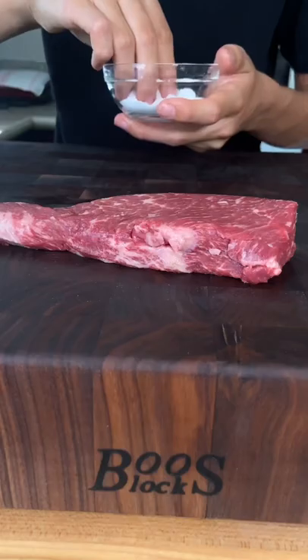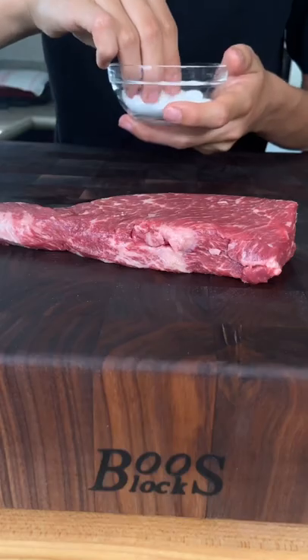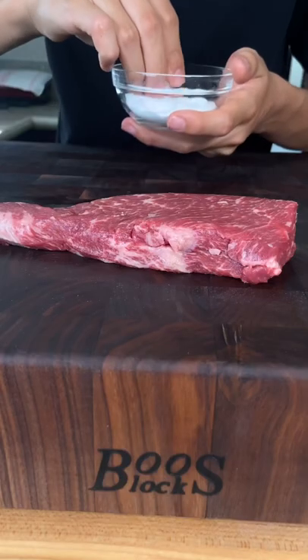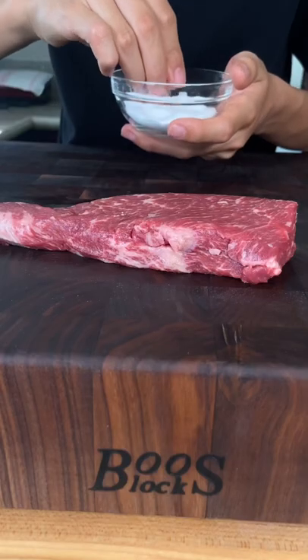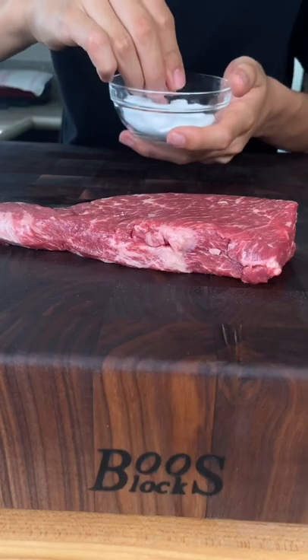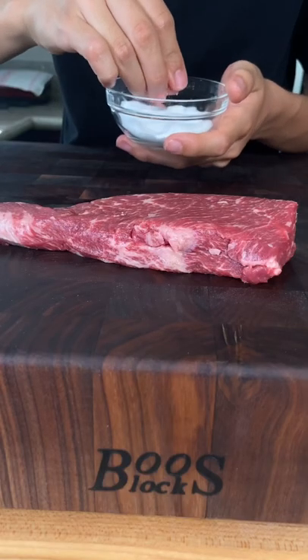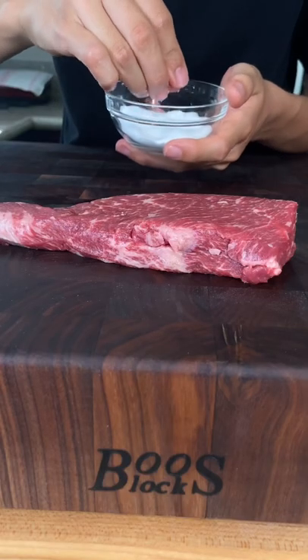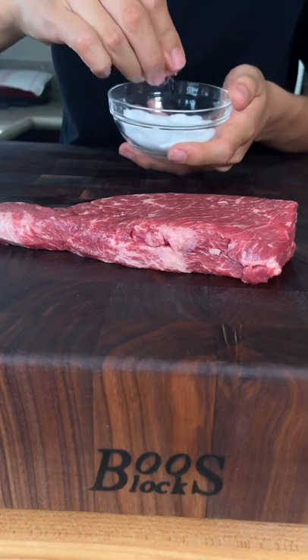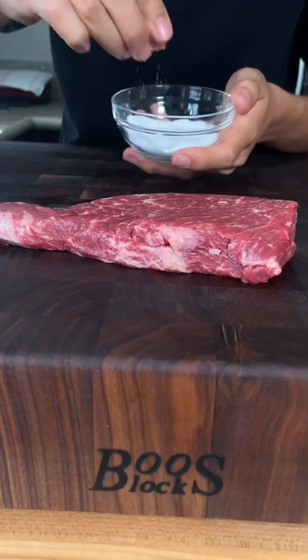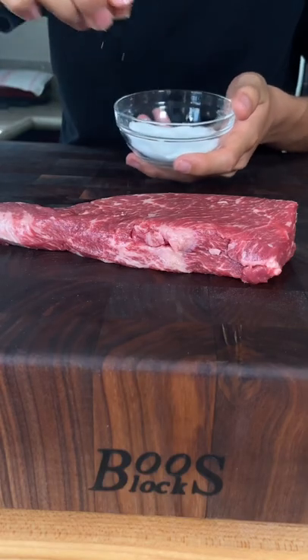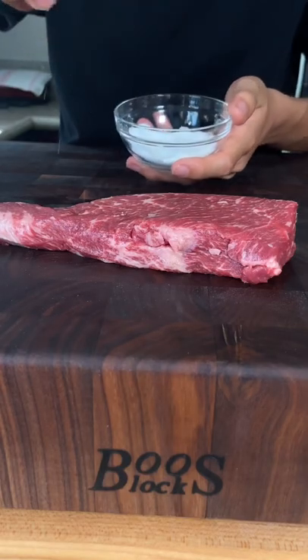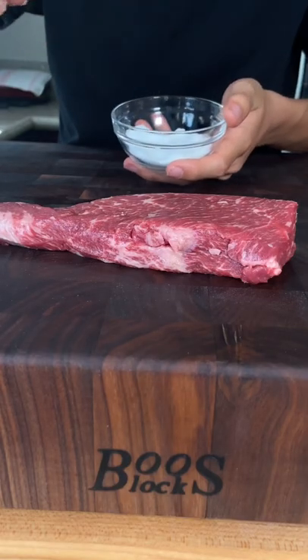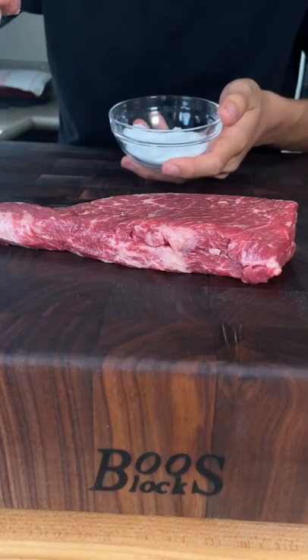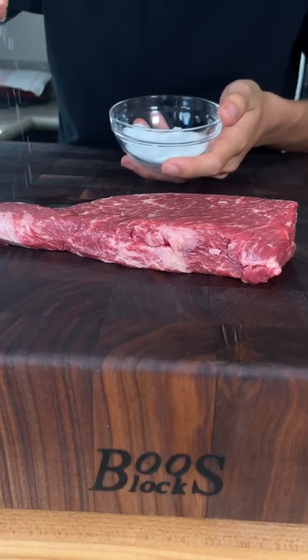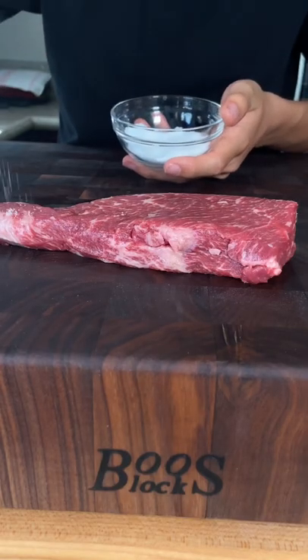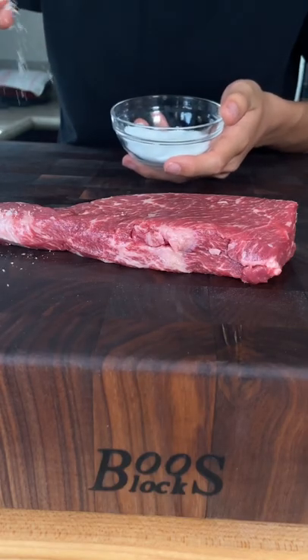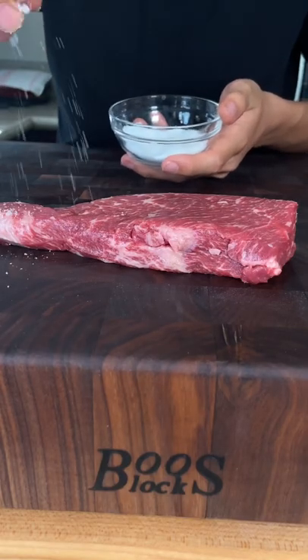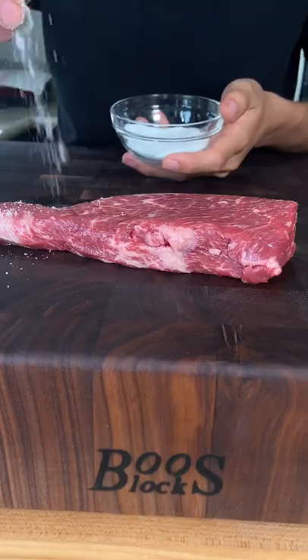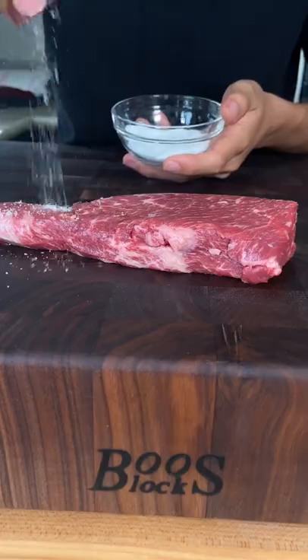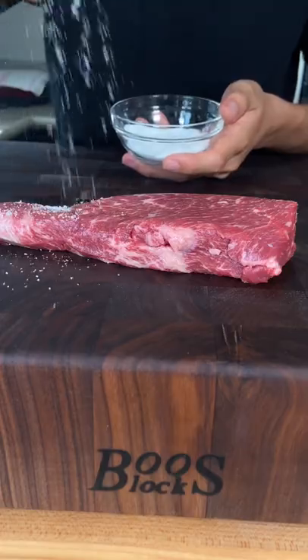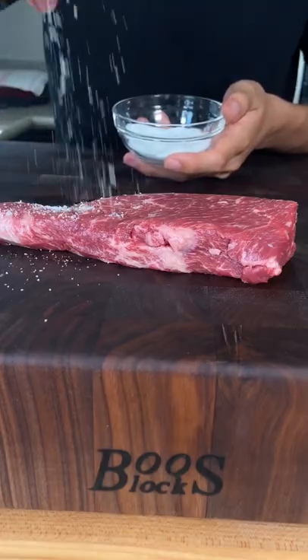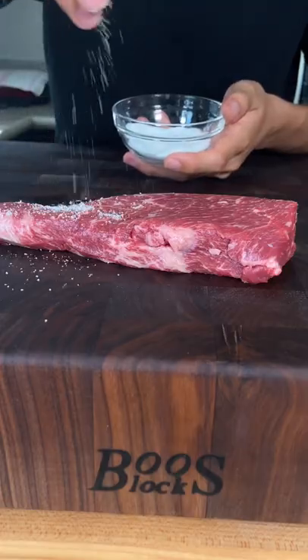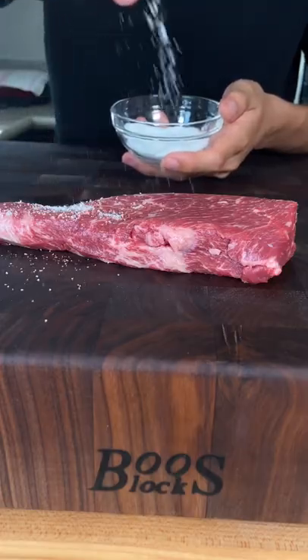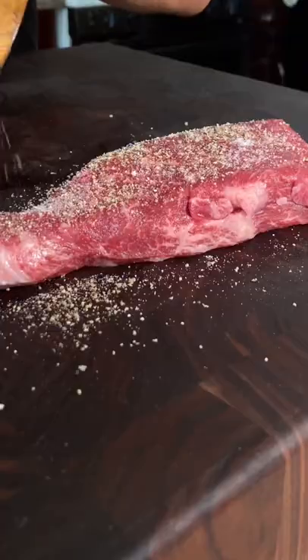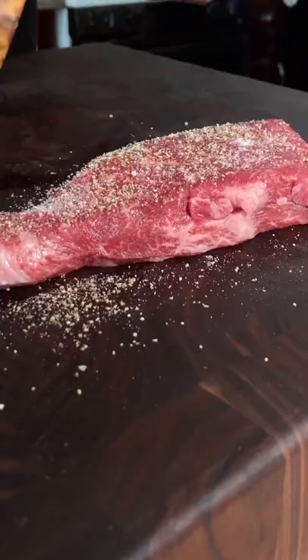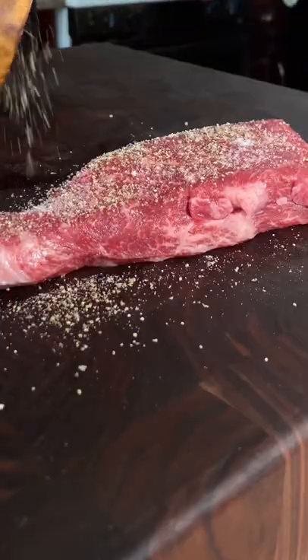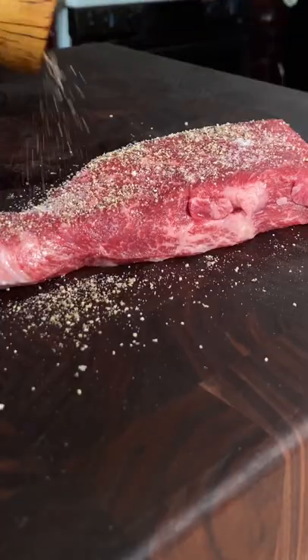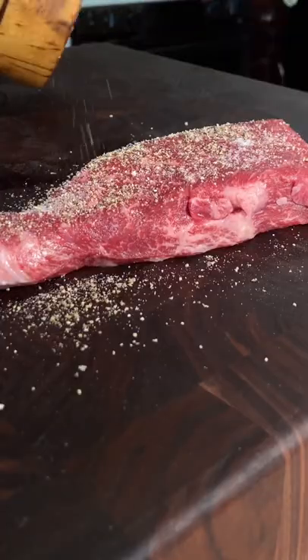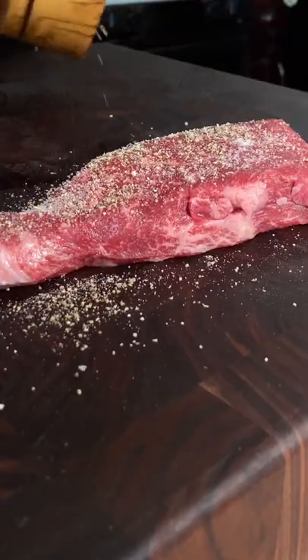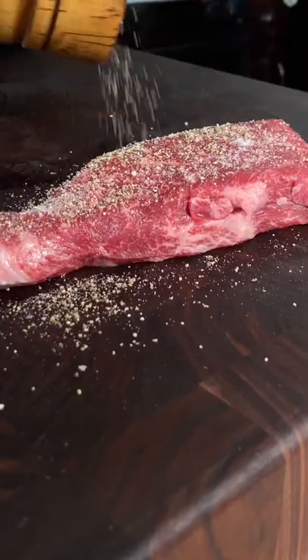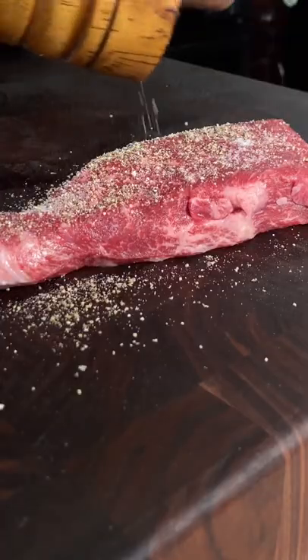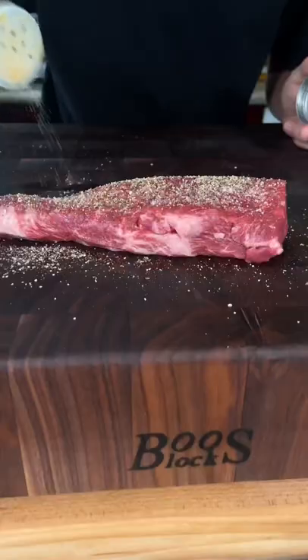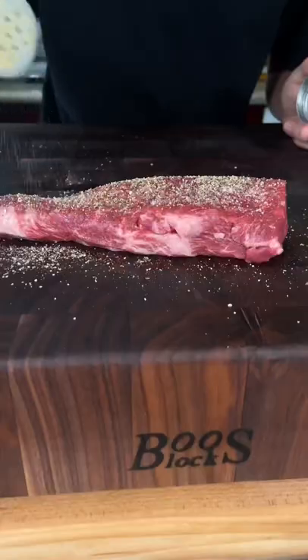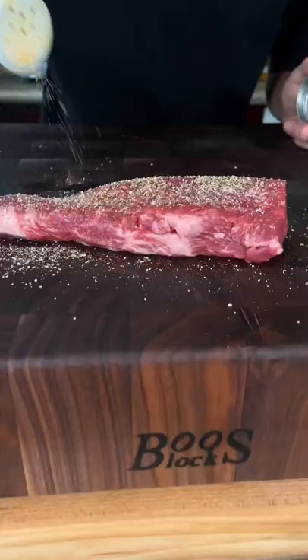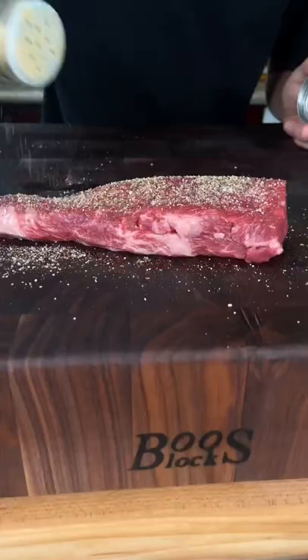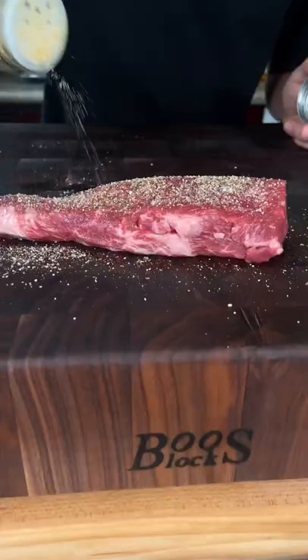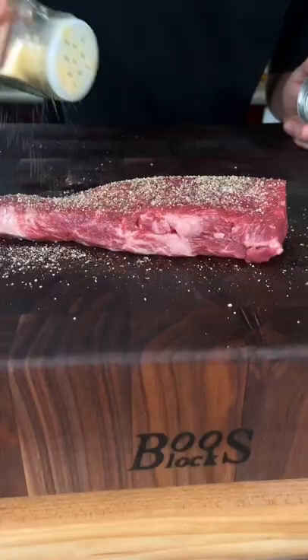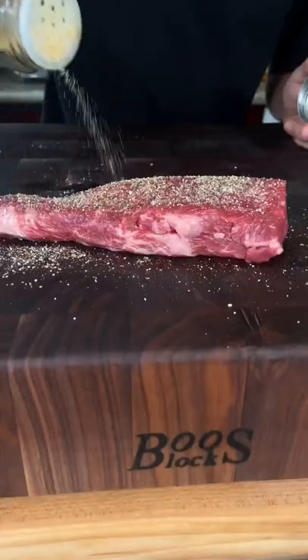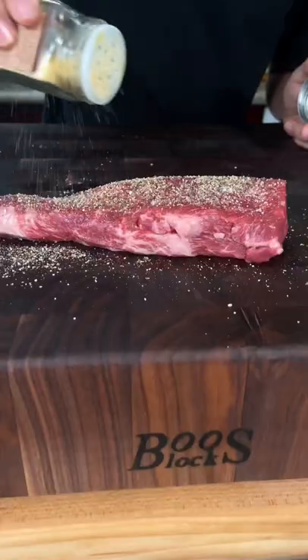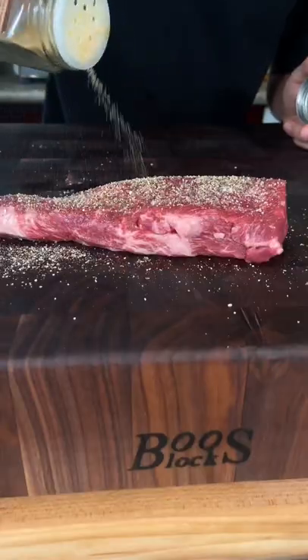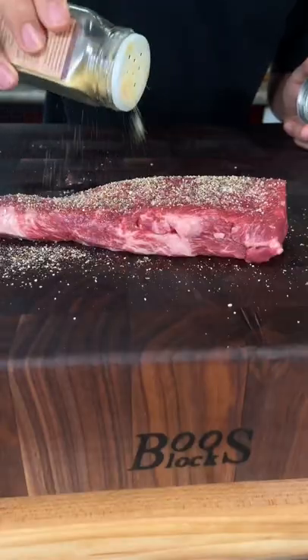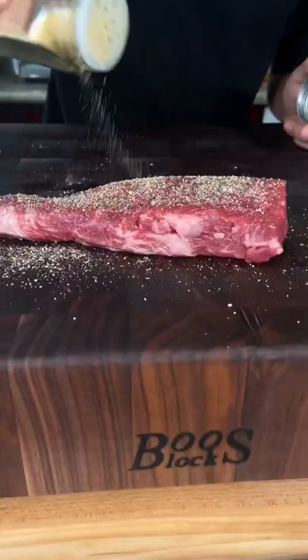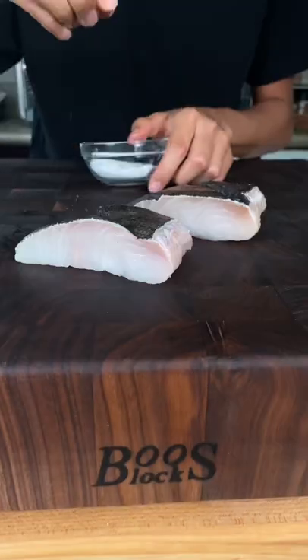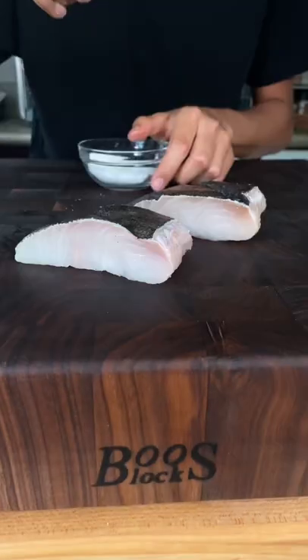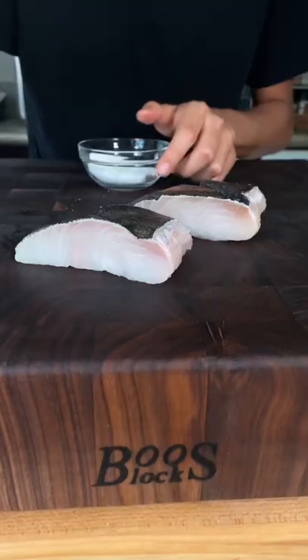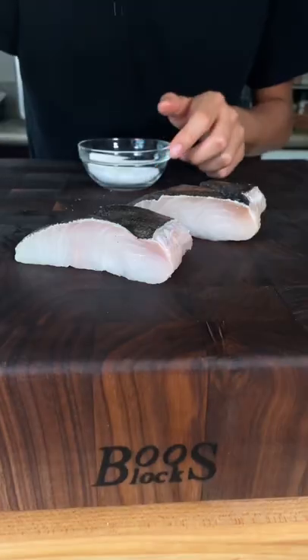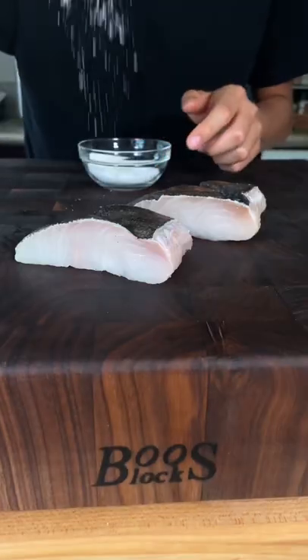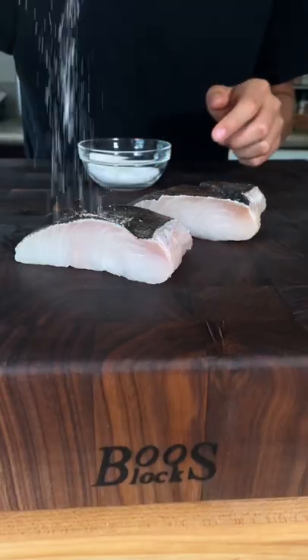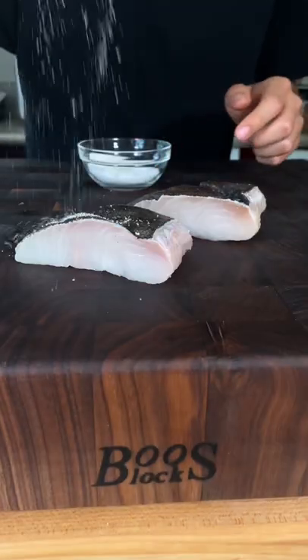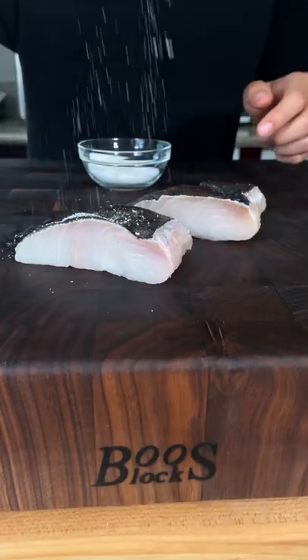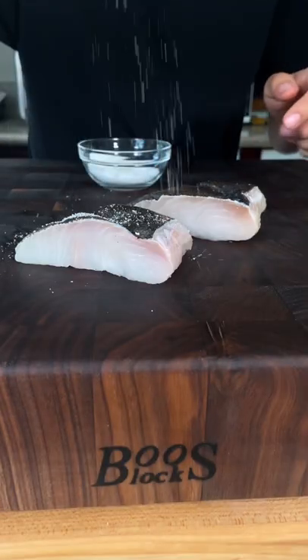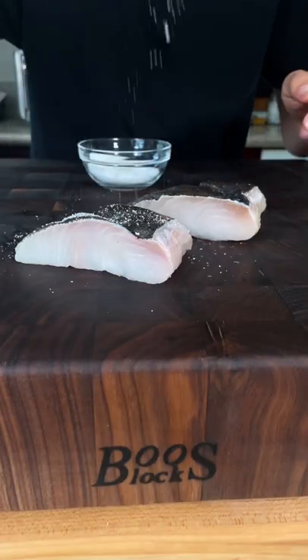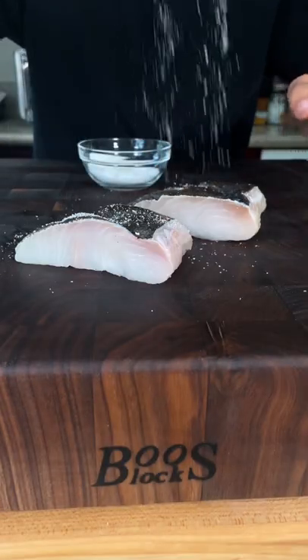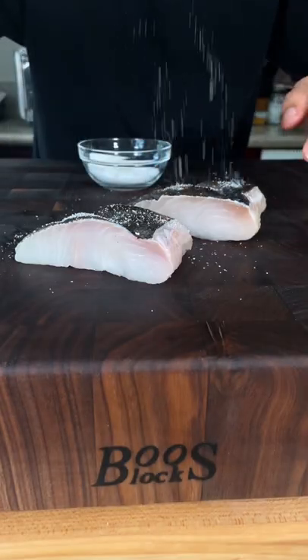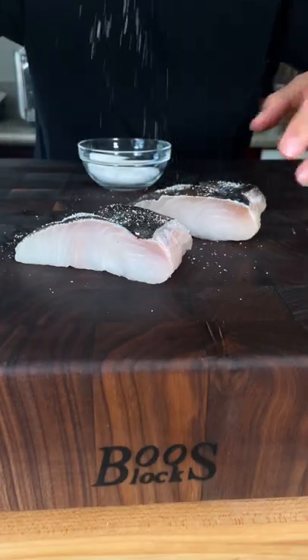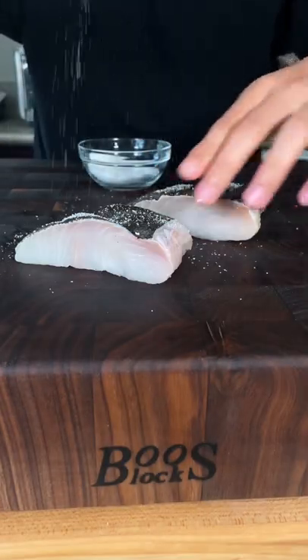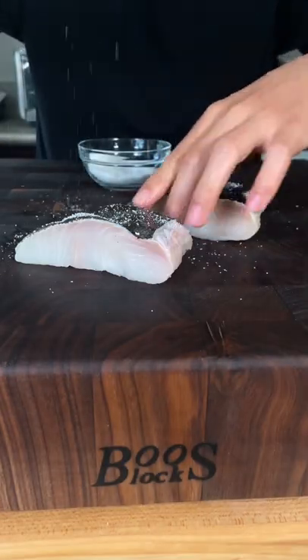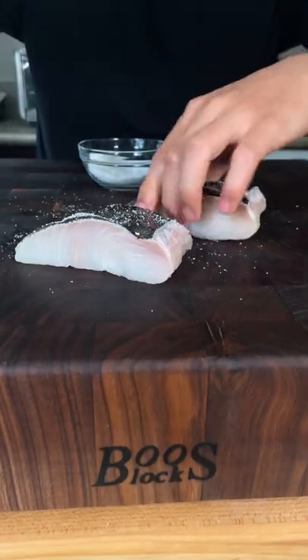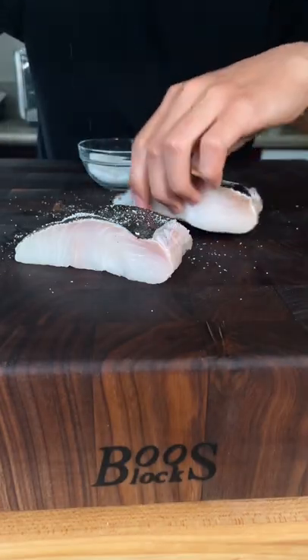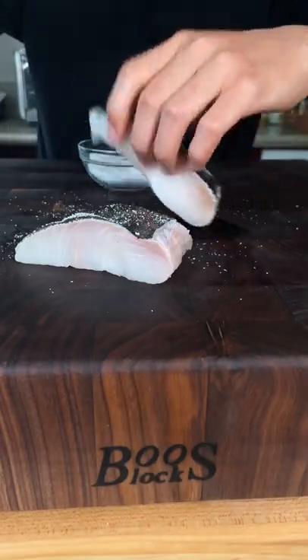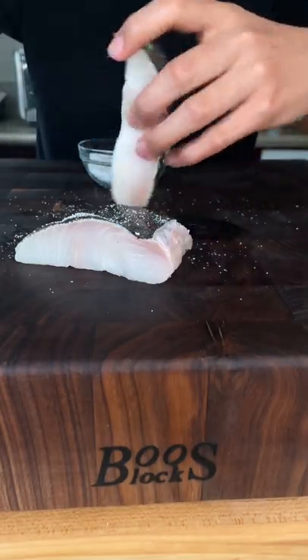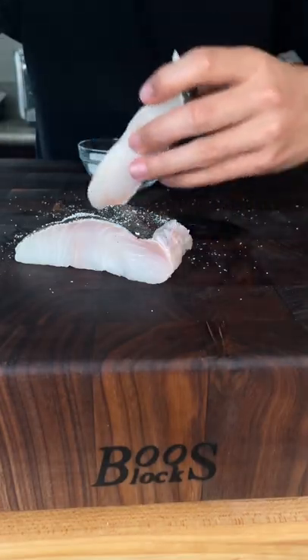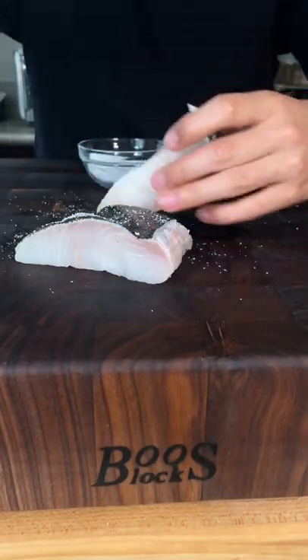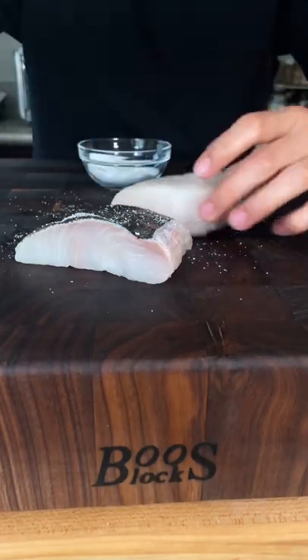For our steak, season all sides with salt, pepper, and garlic powder. For our halibut, just salt on all sides.